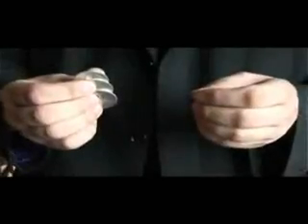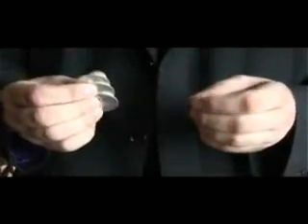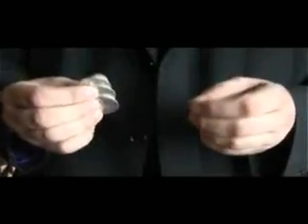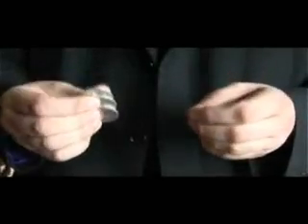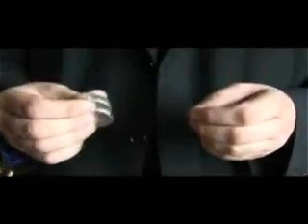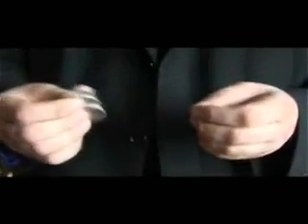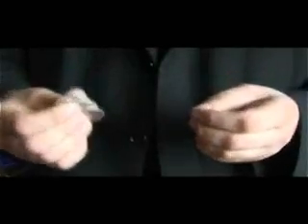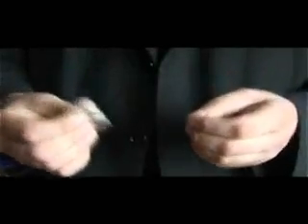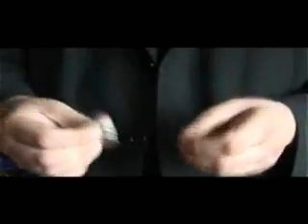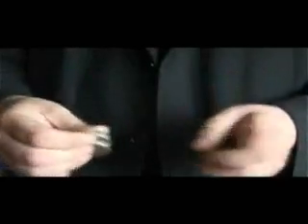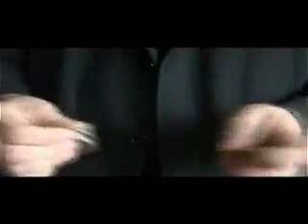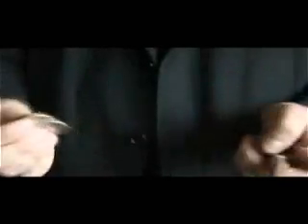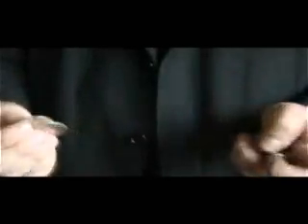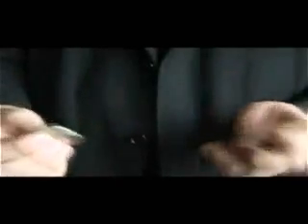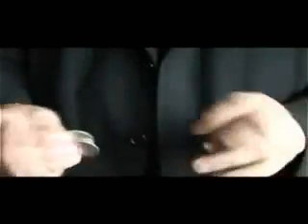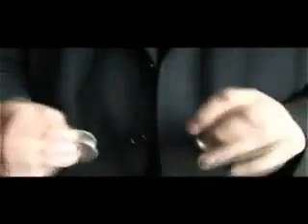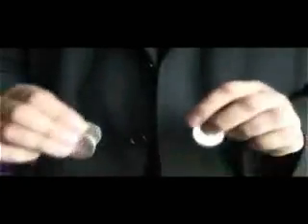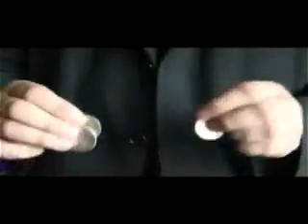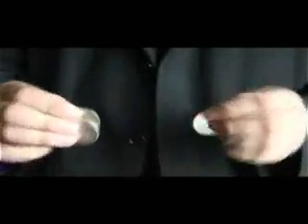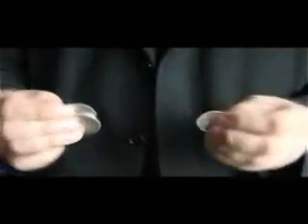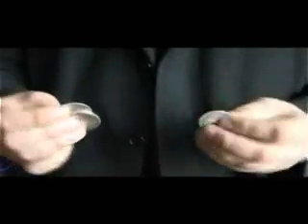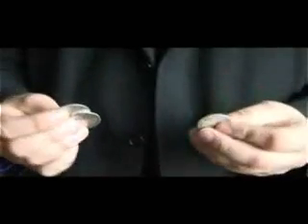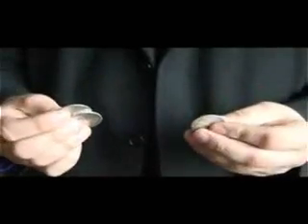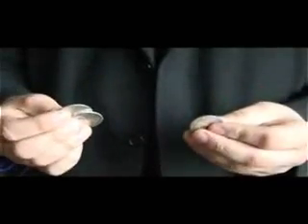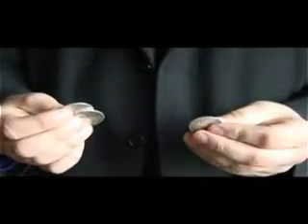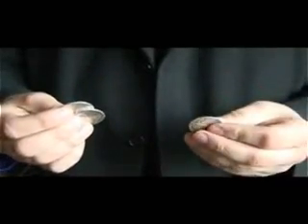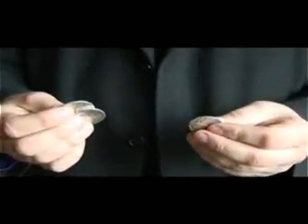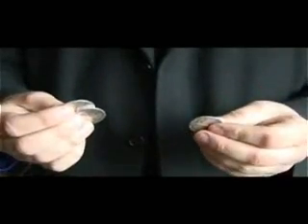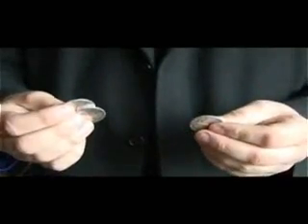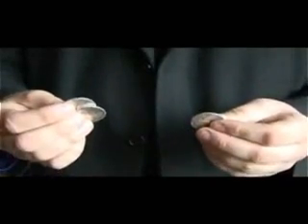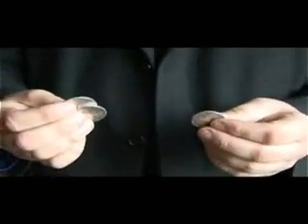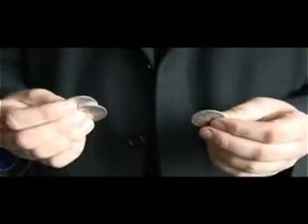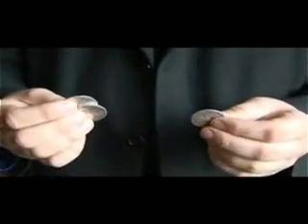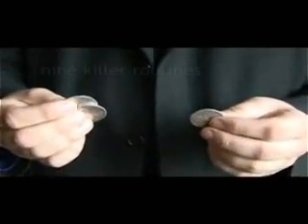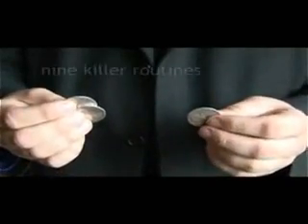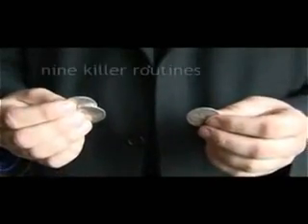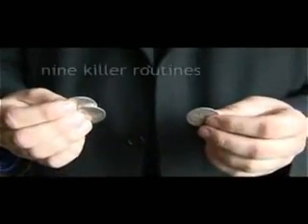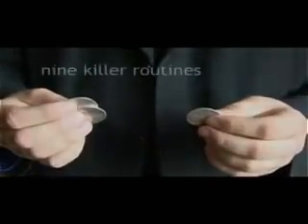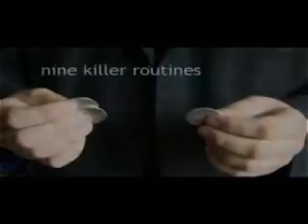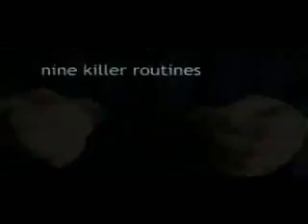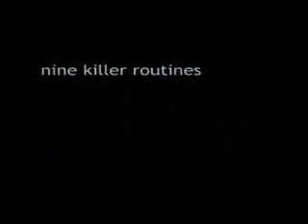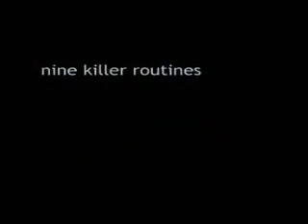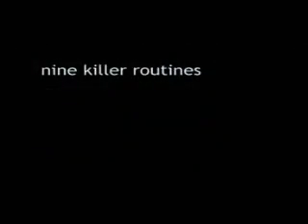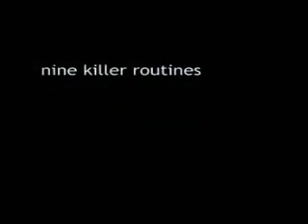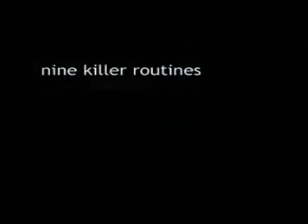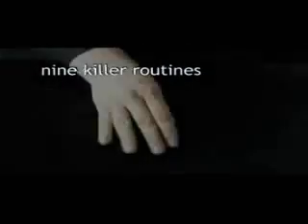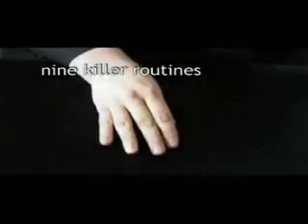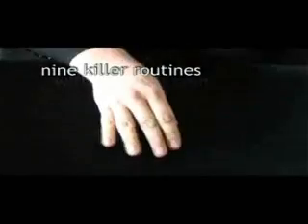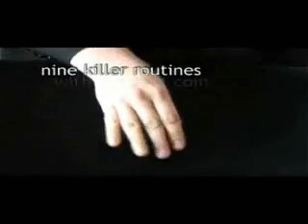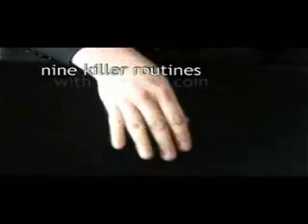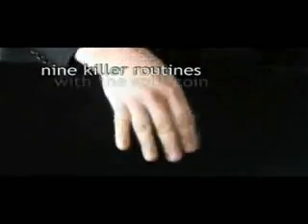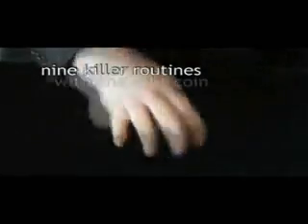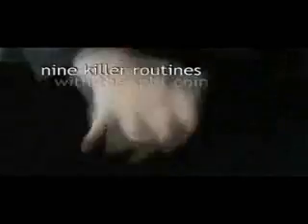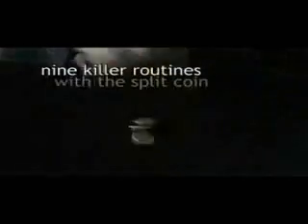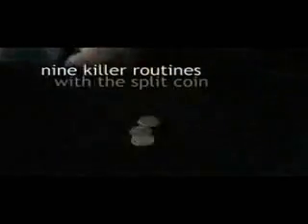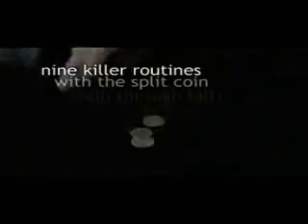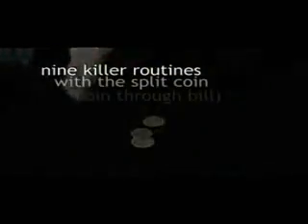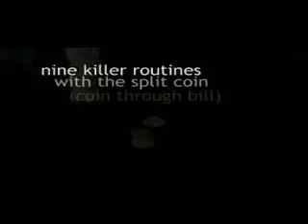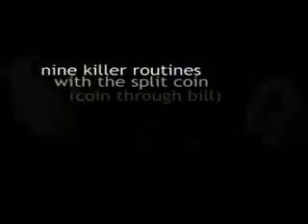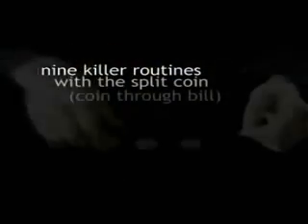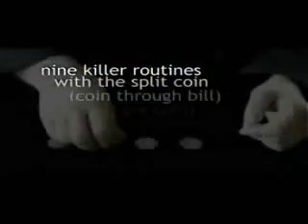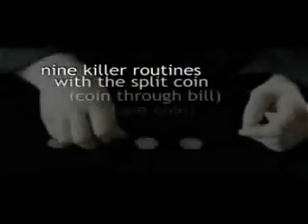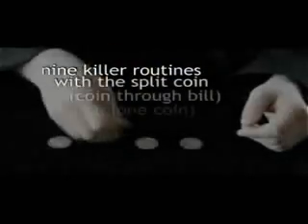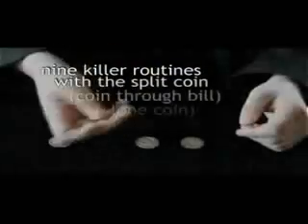This DVD was intended for you to get really creative with your own split coin. So if you've got a split coin and you don't know what to do with it, this is hopefully going to give you some ideas.